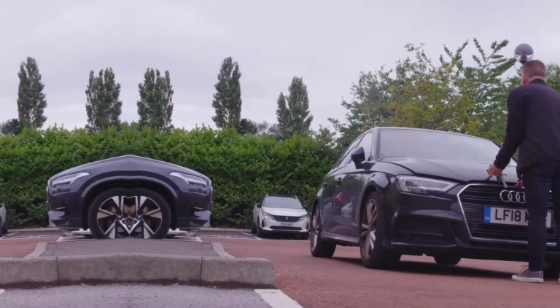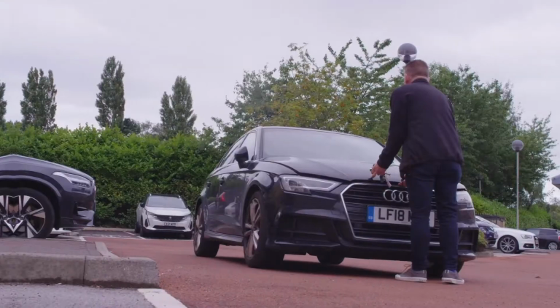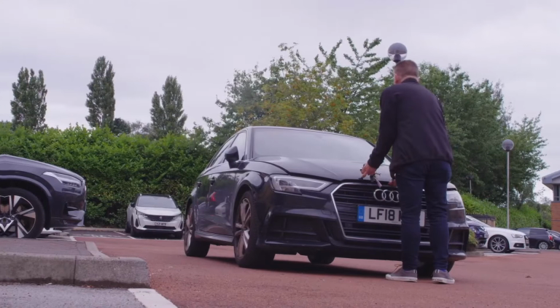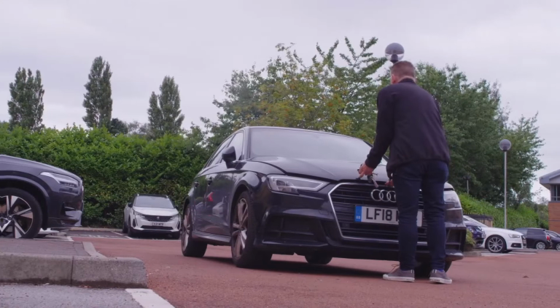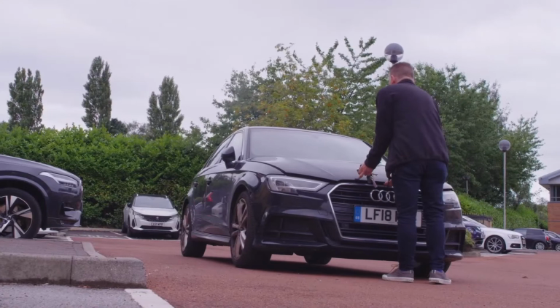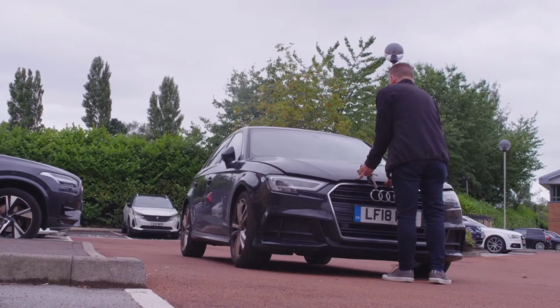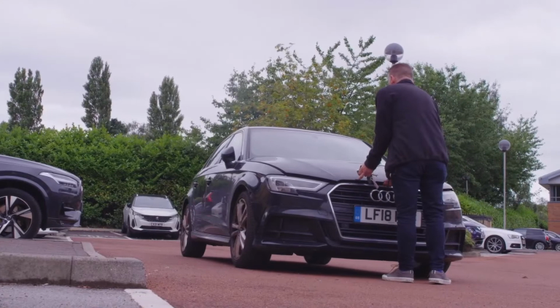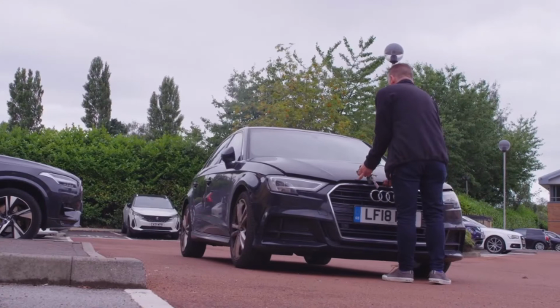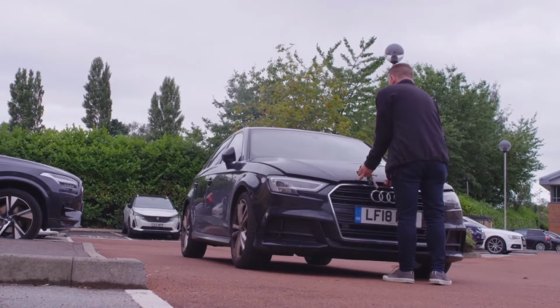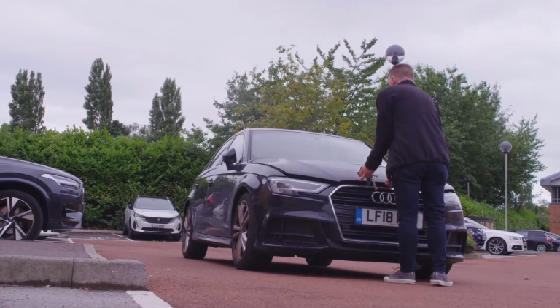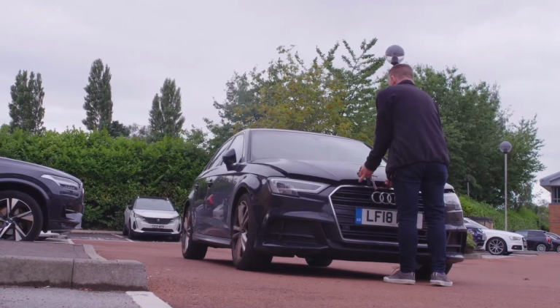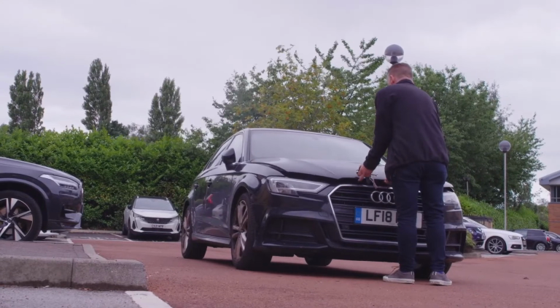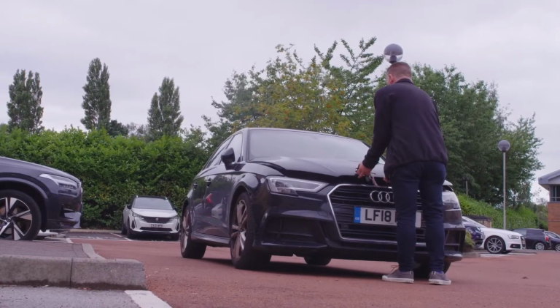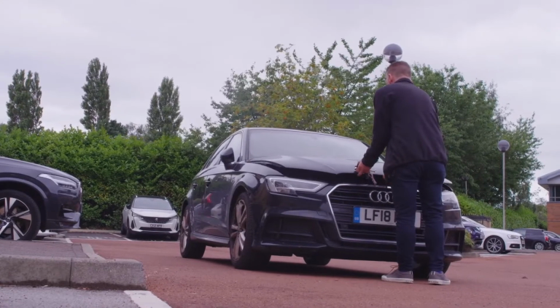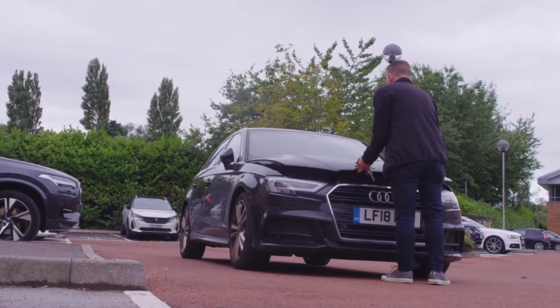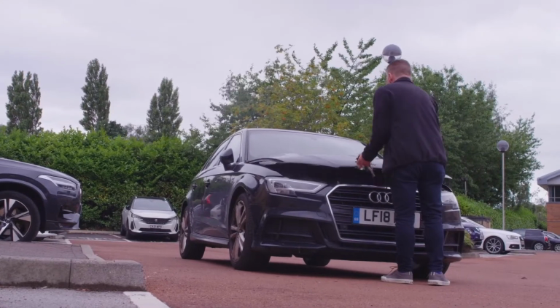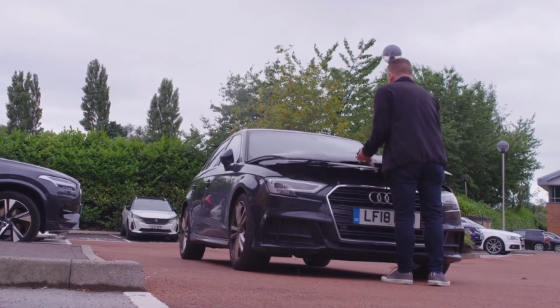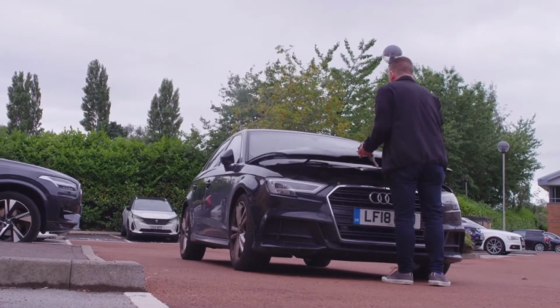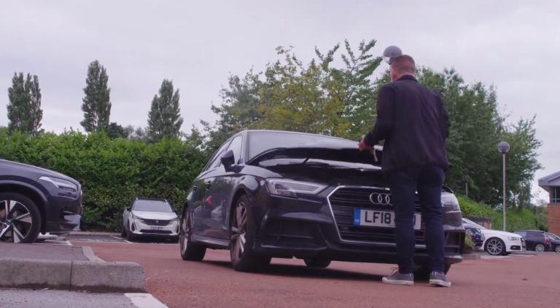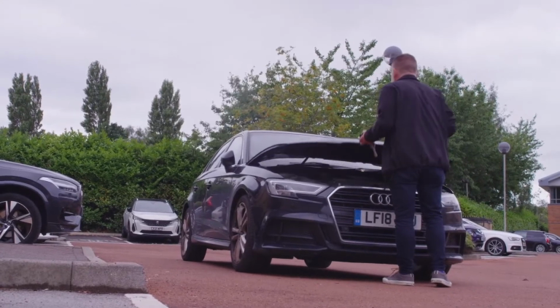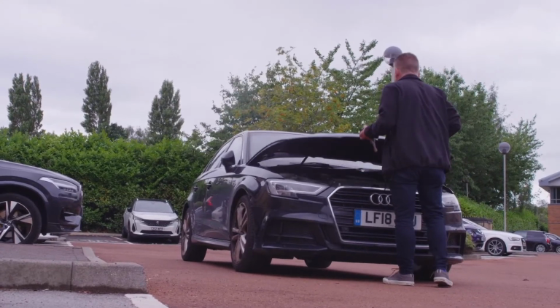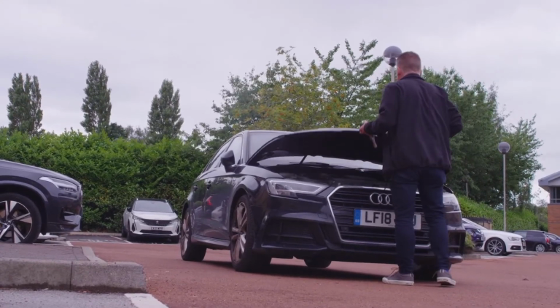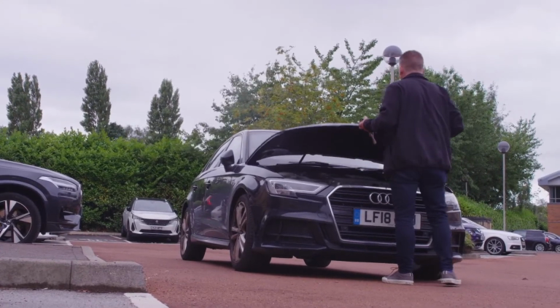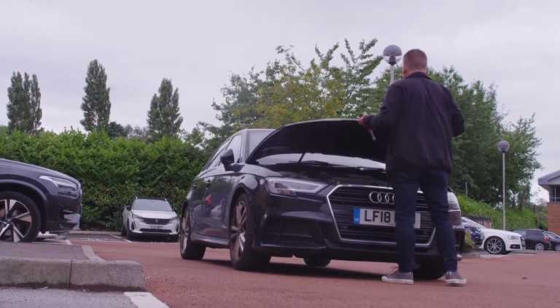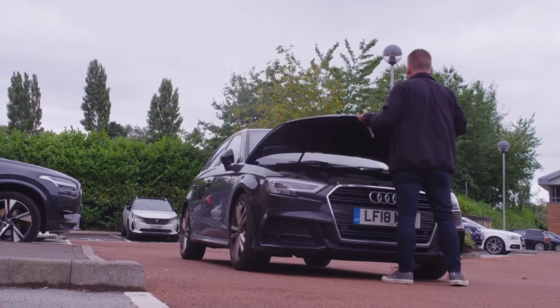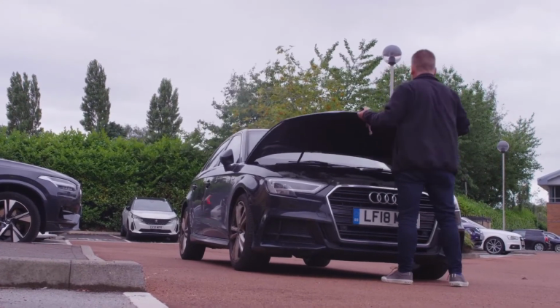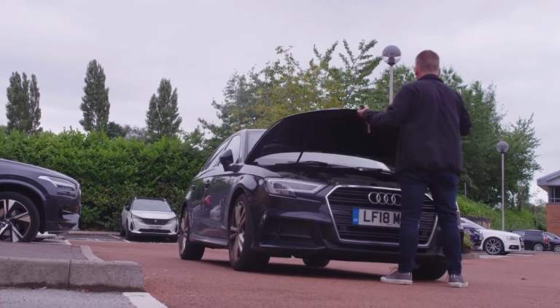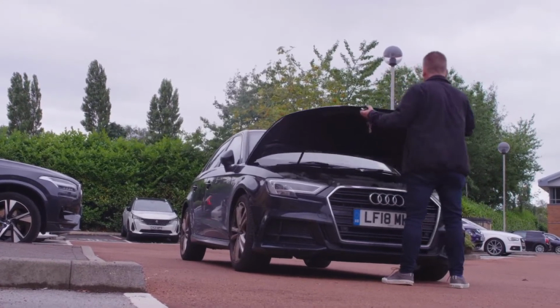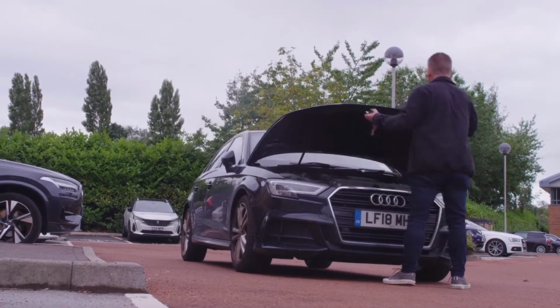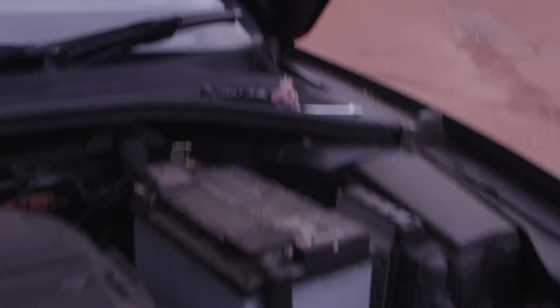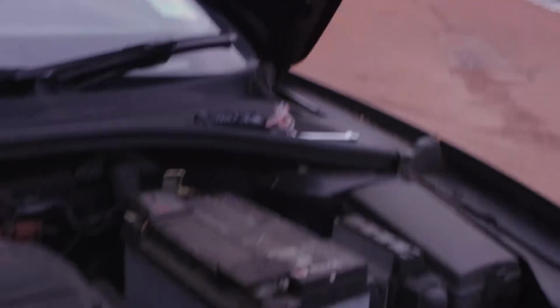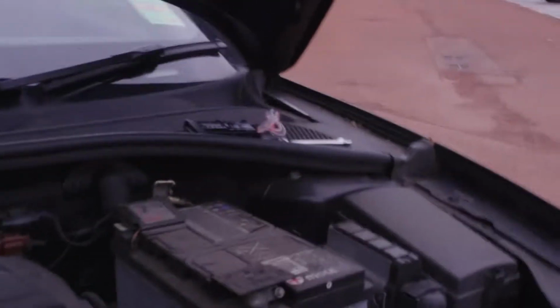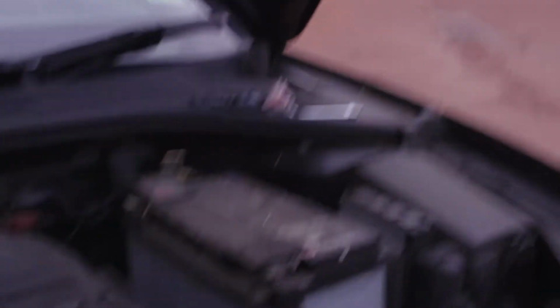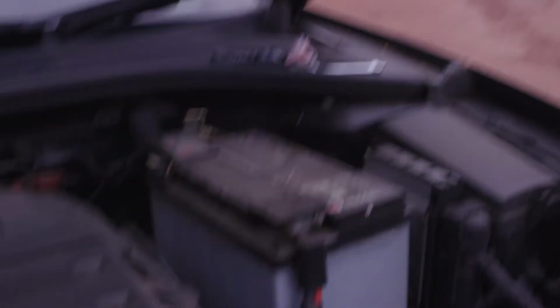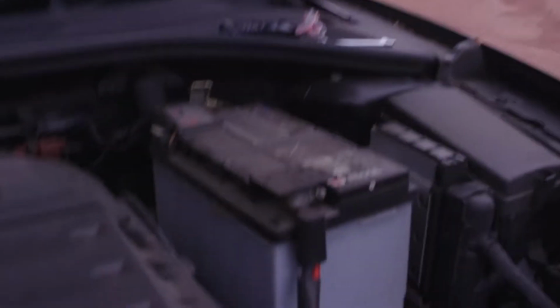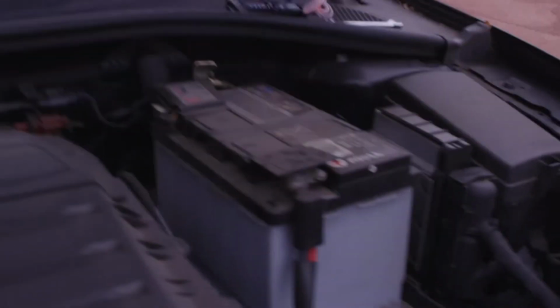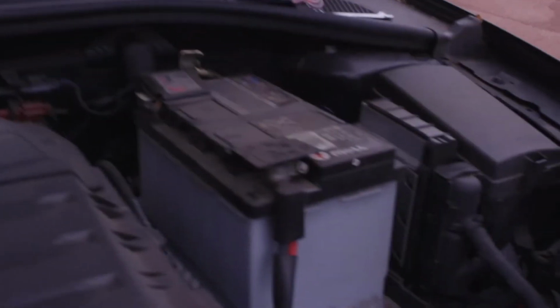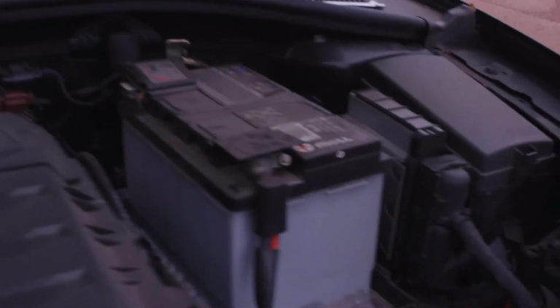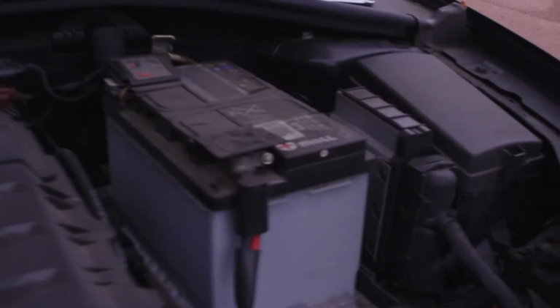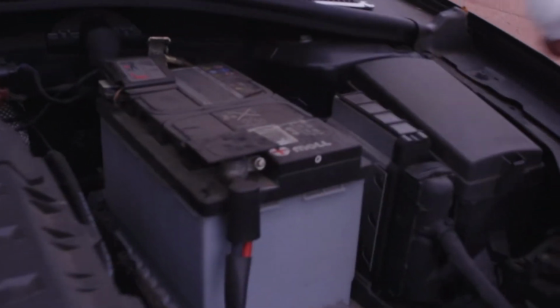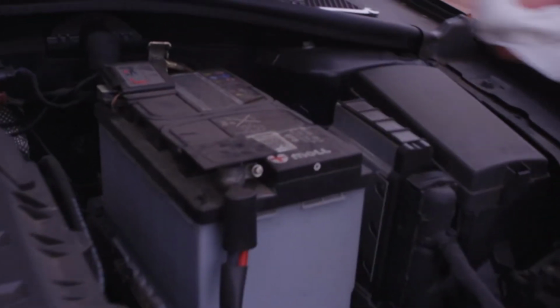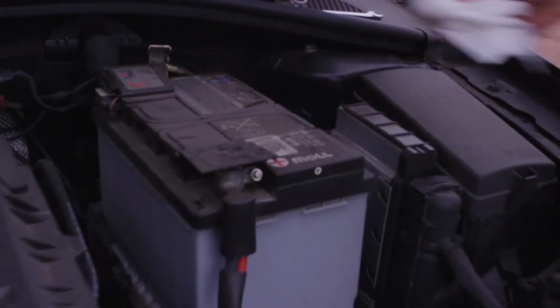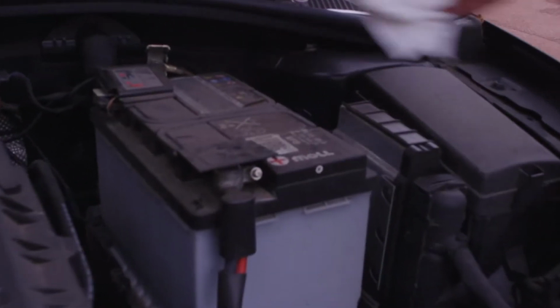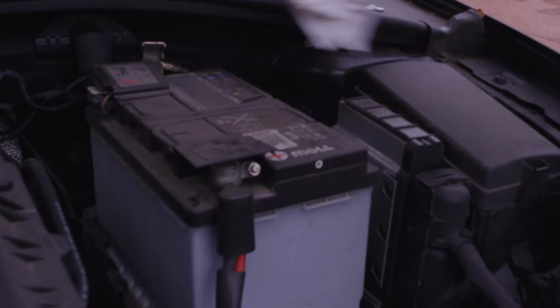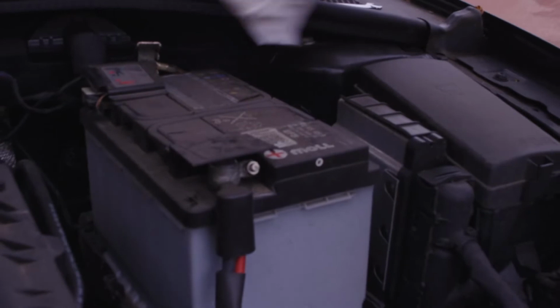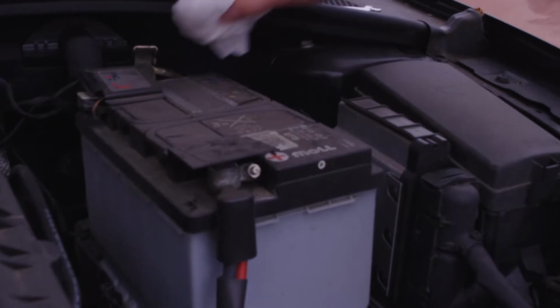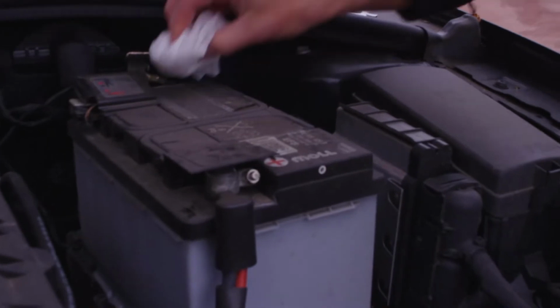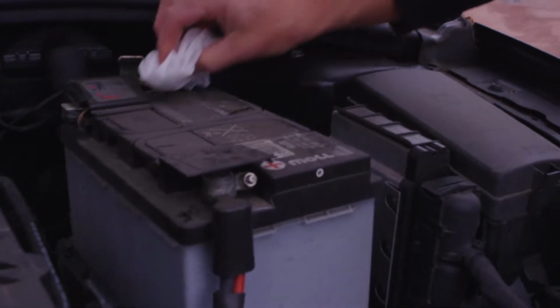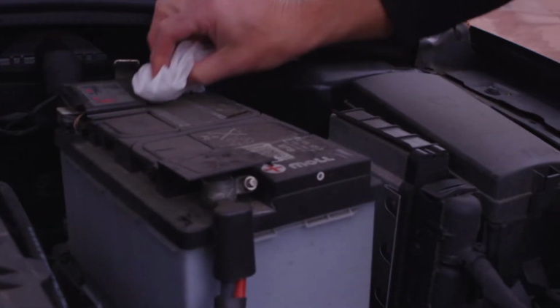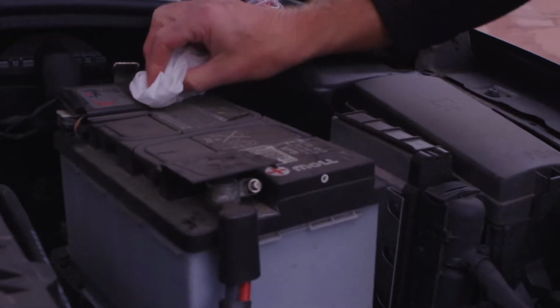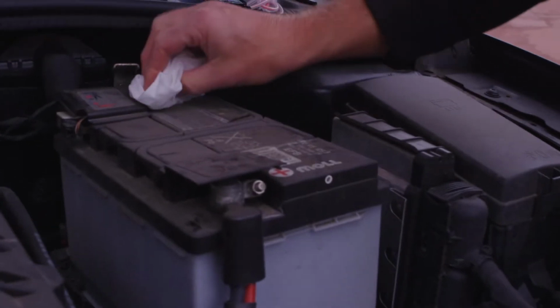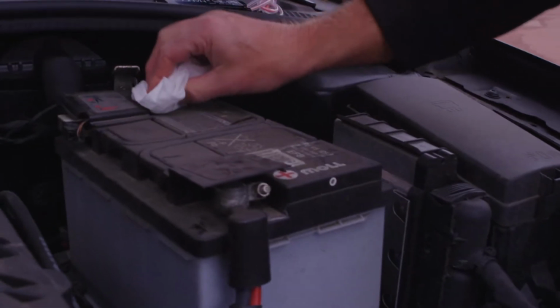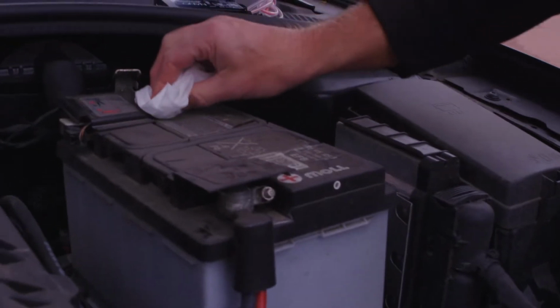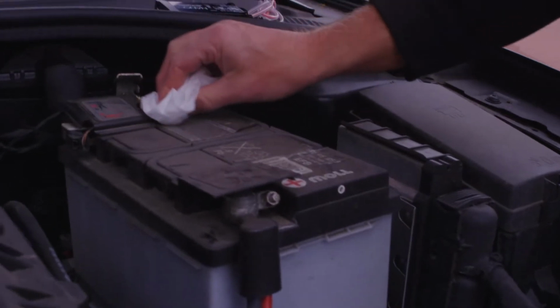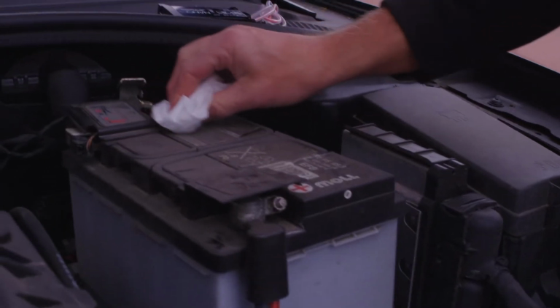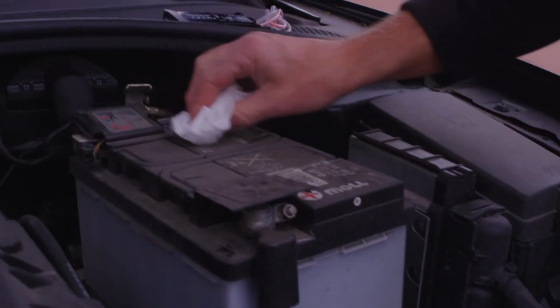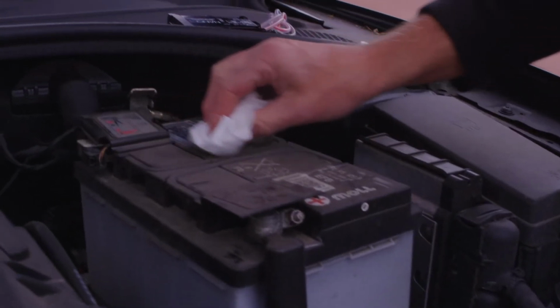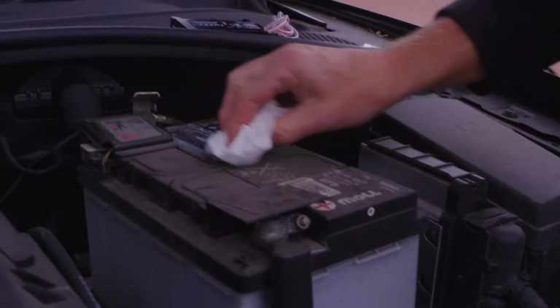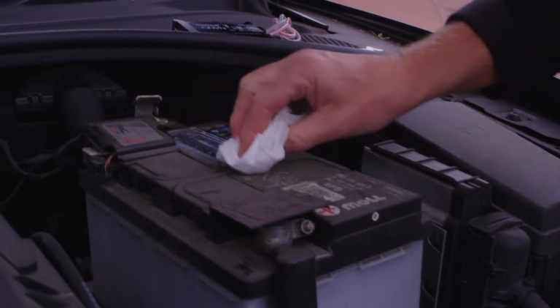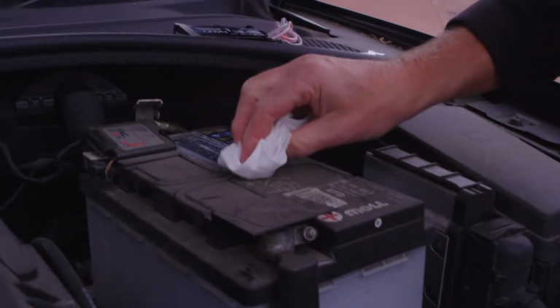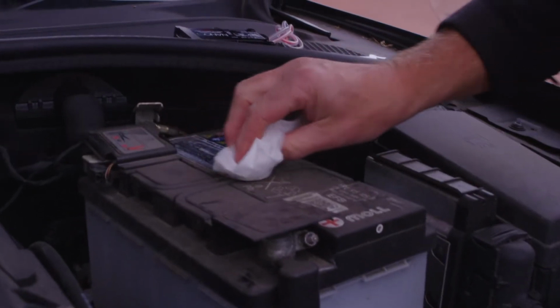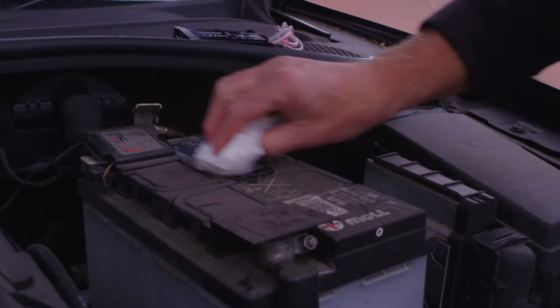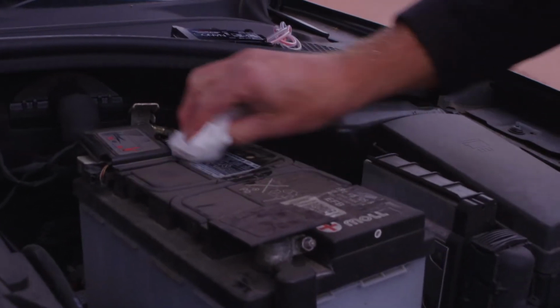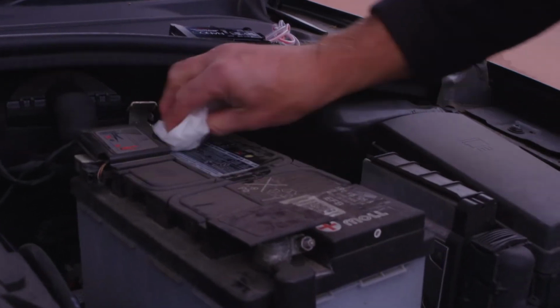Please do not start the vehicle yet or turn the ignition on. Find the location of your vehicle's battery. The vehicle handbook should help you with this.